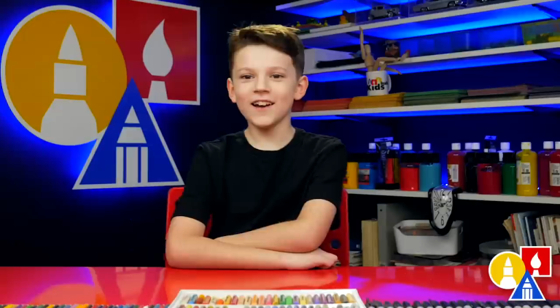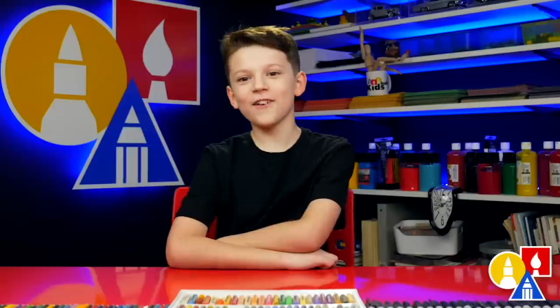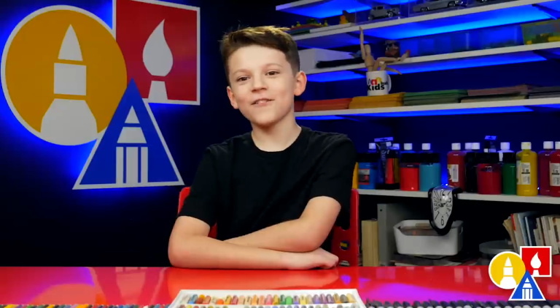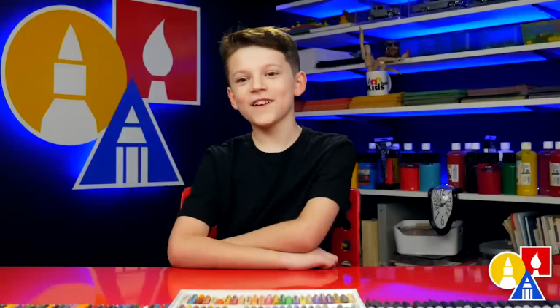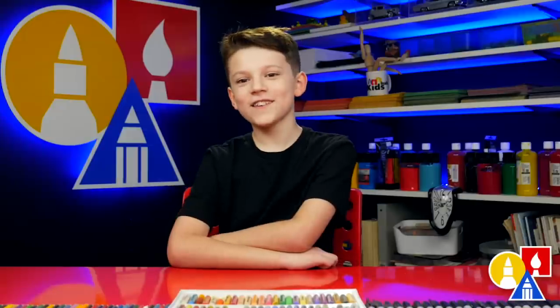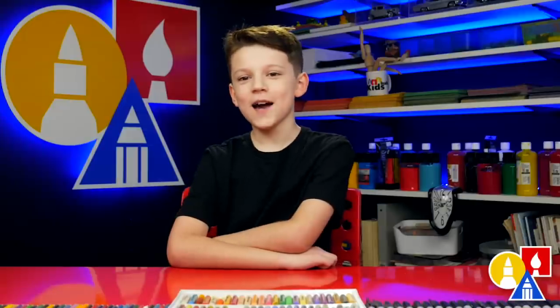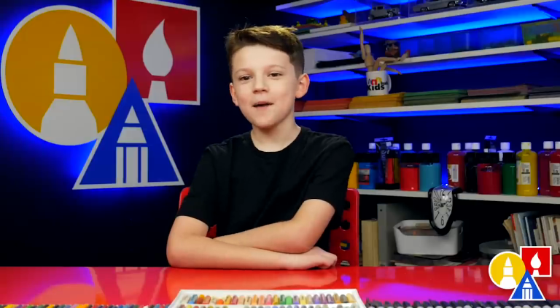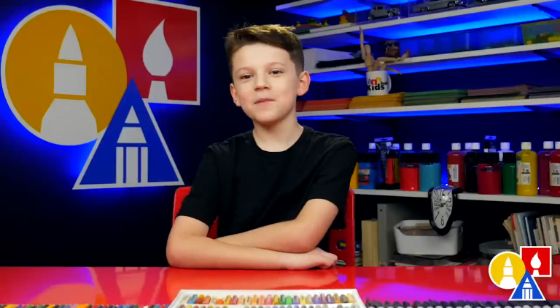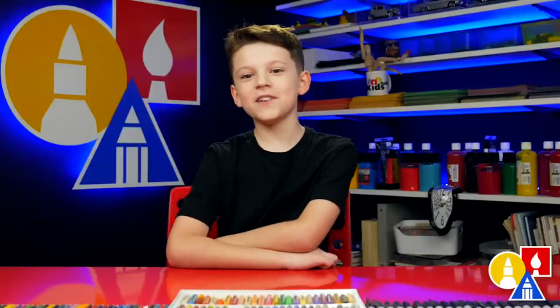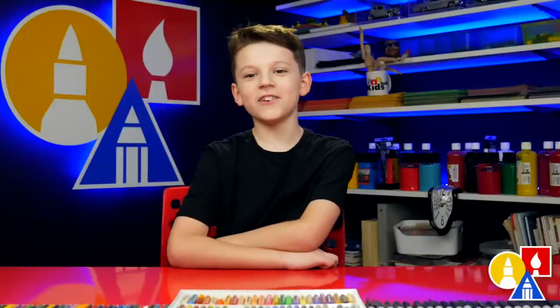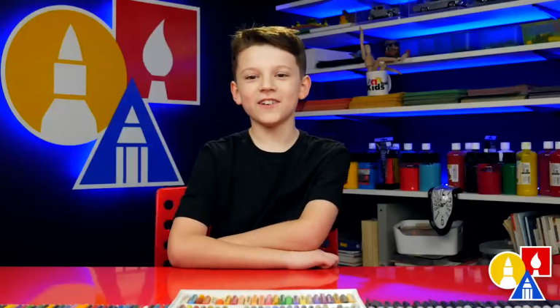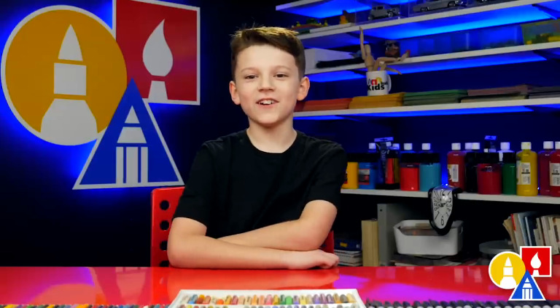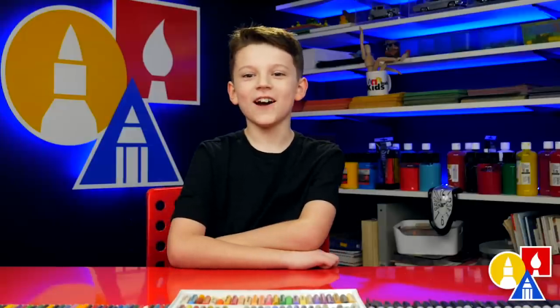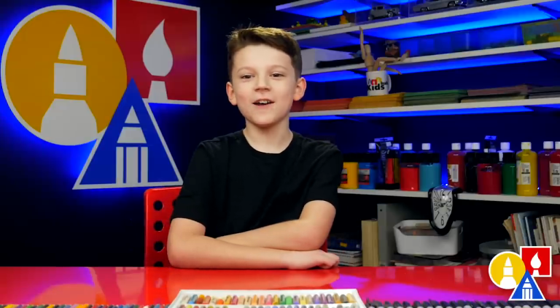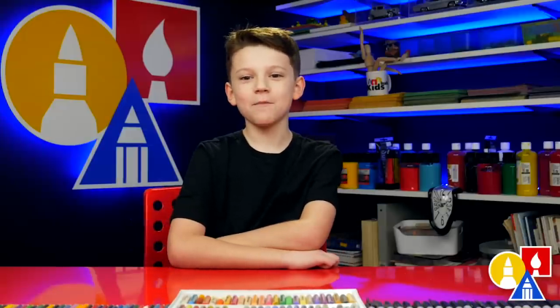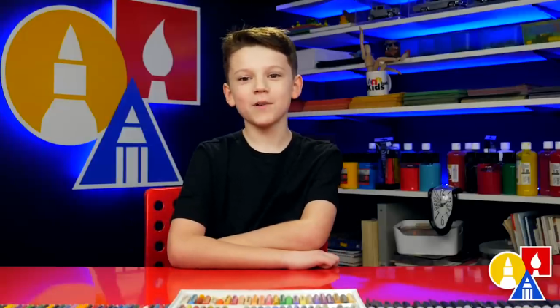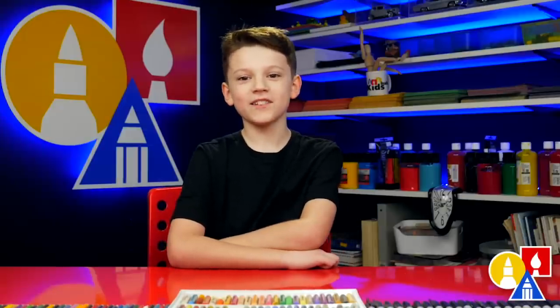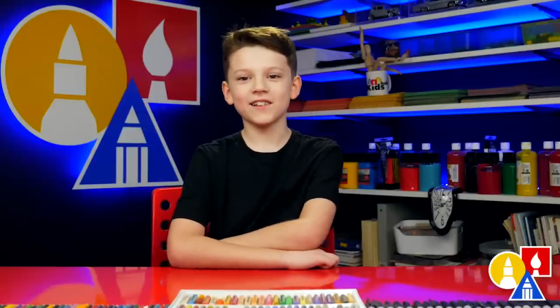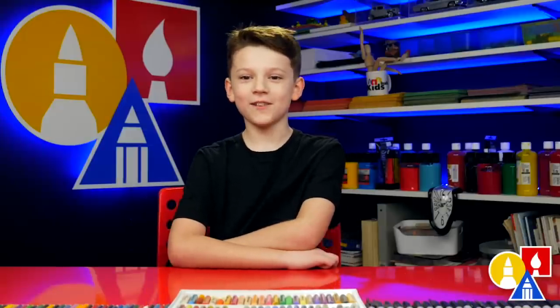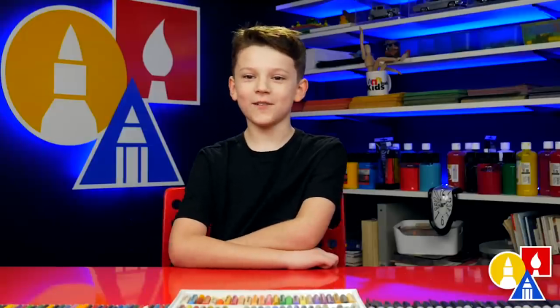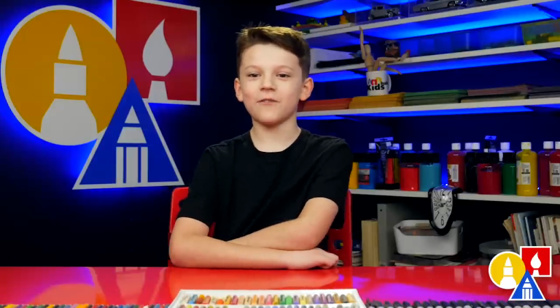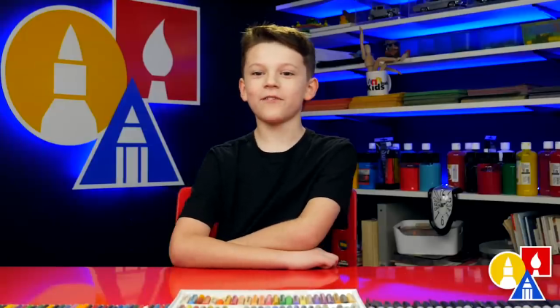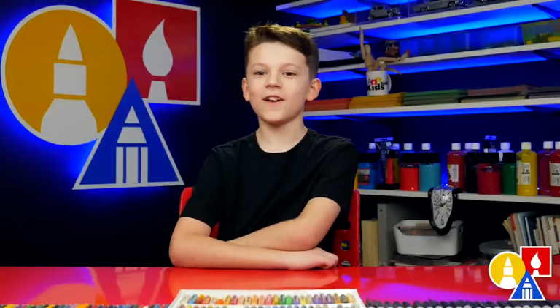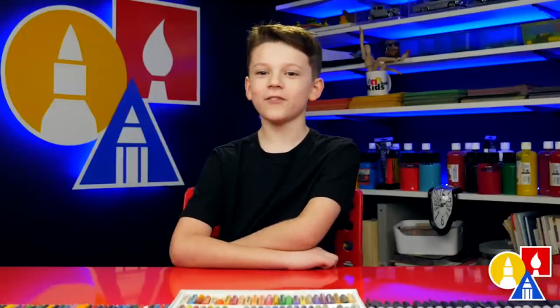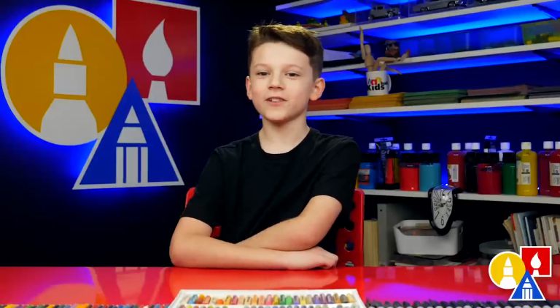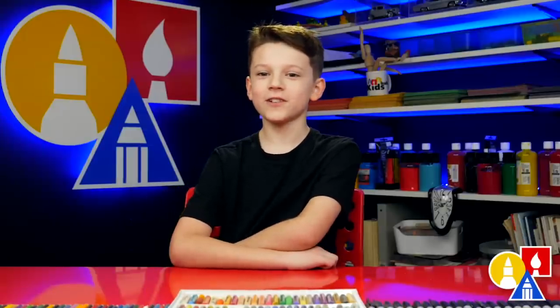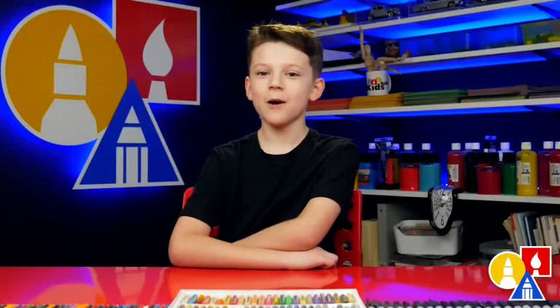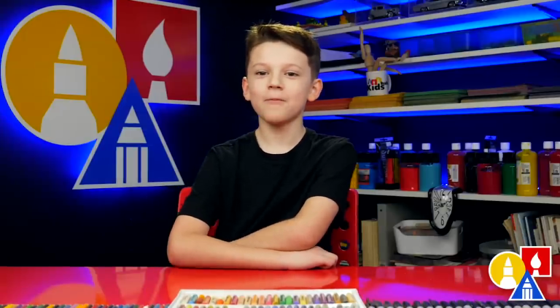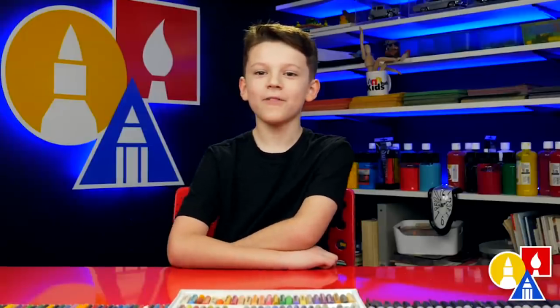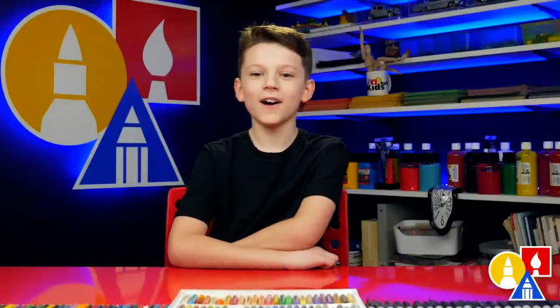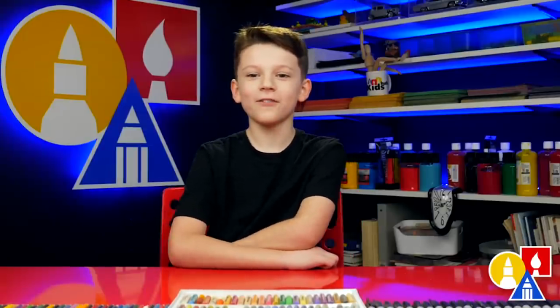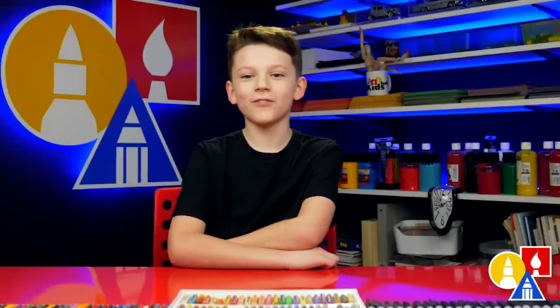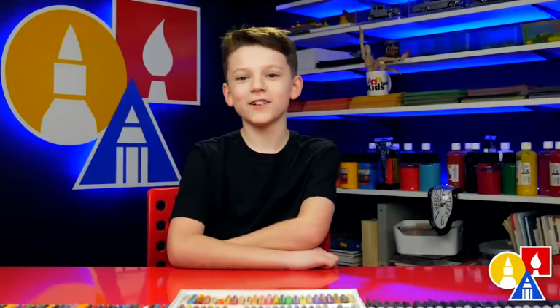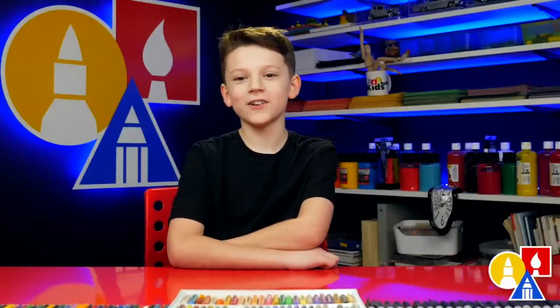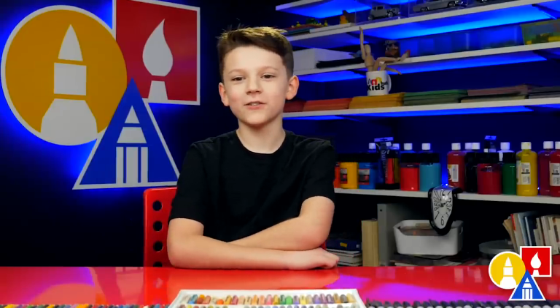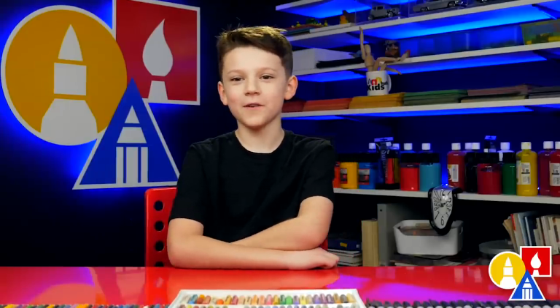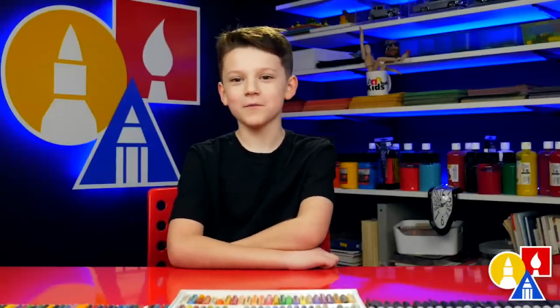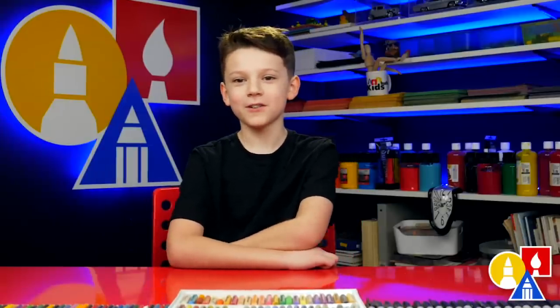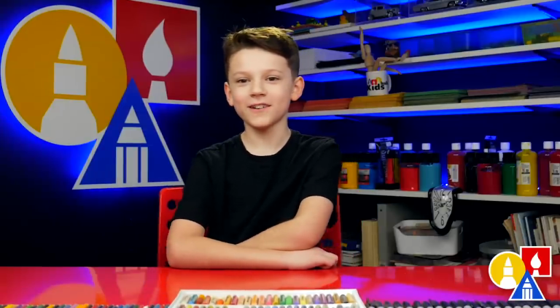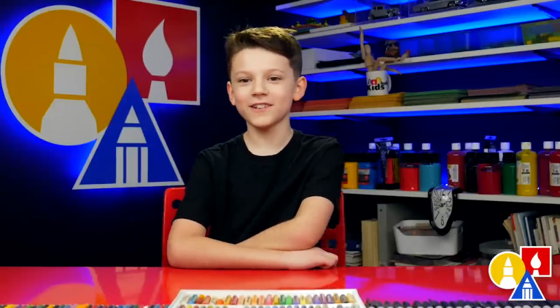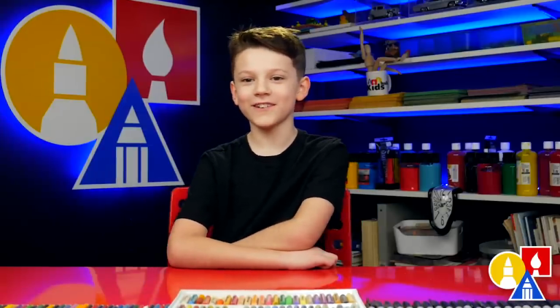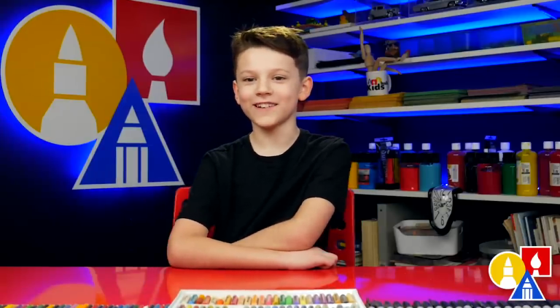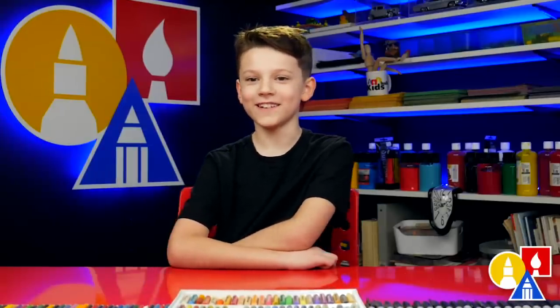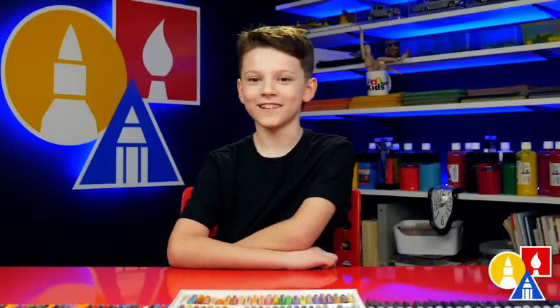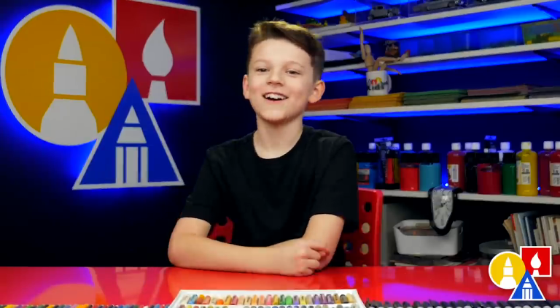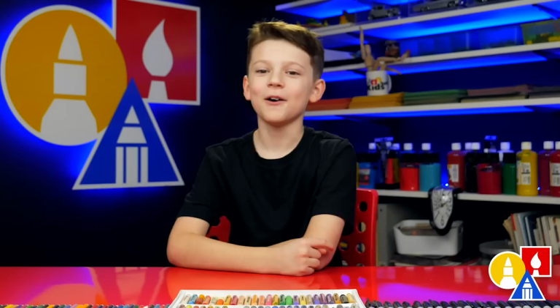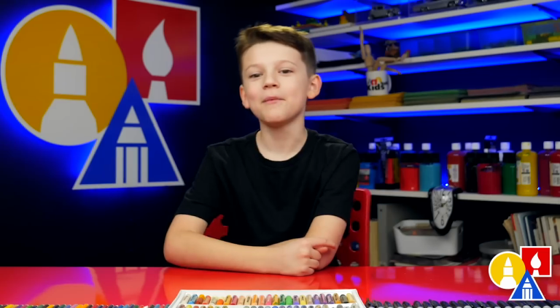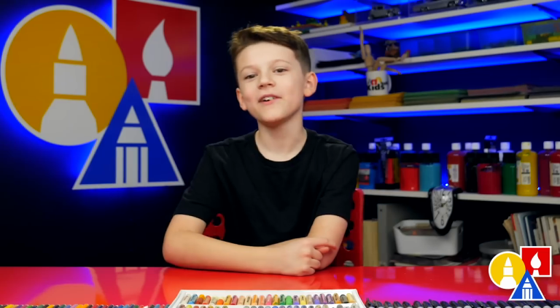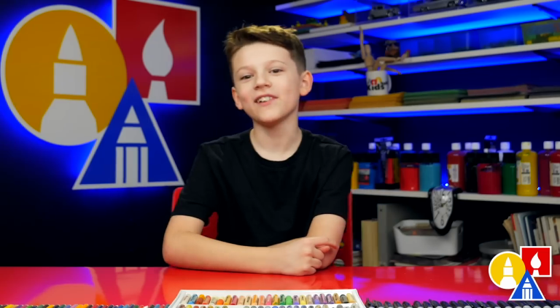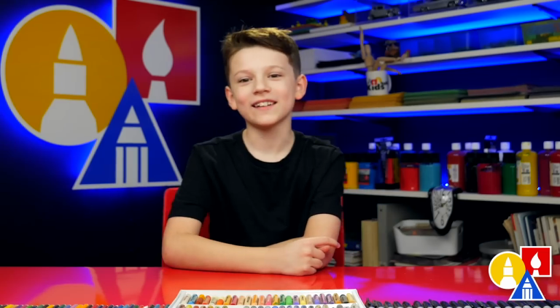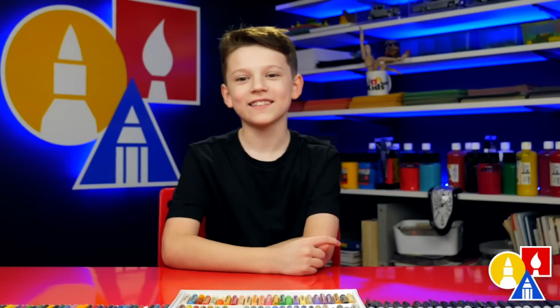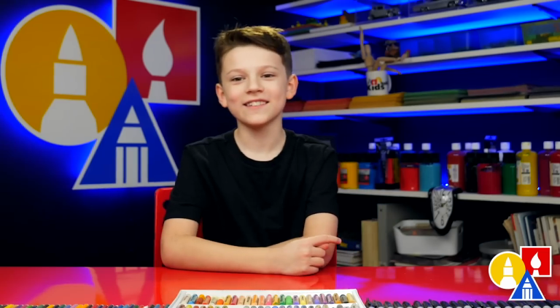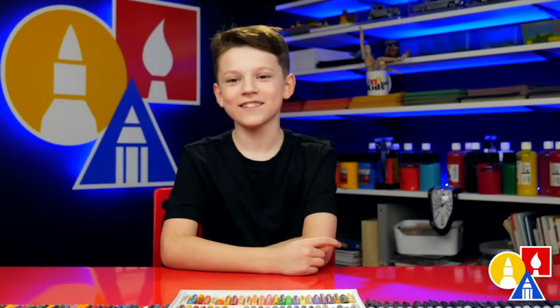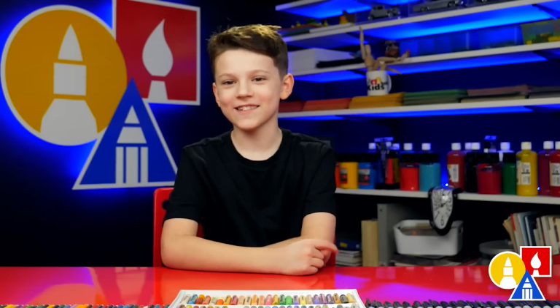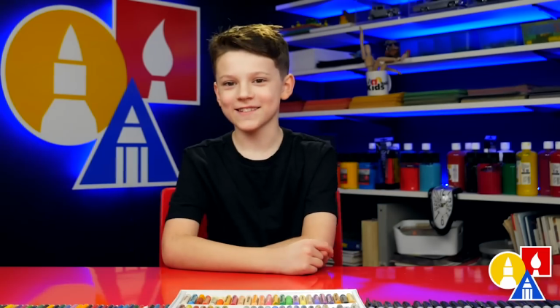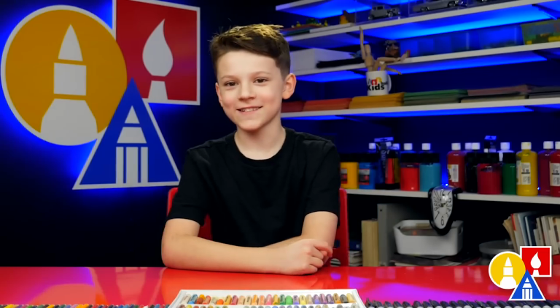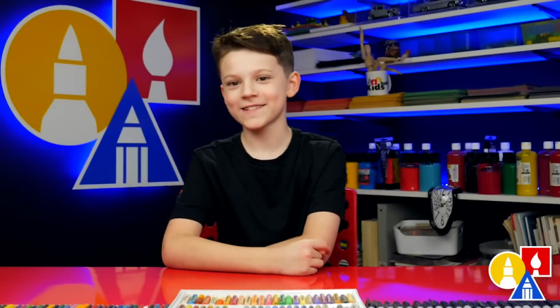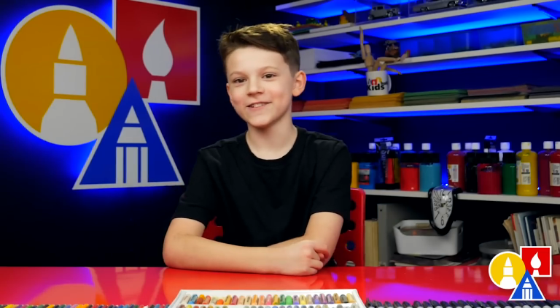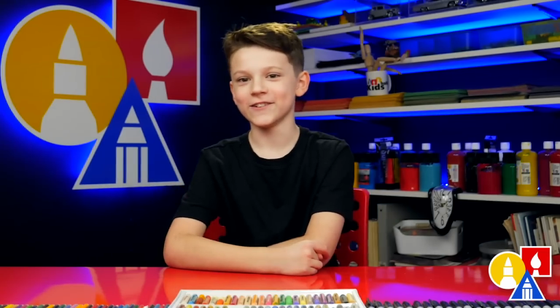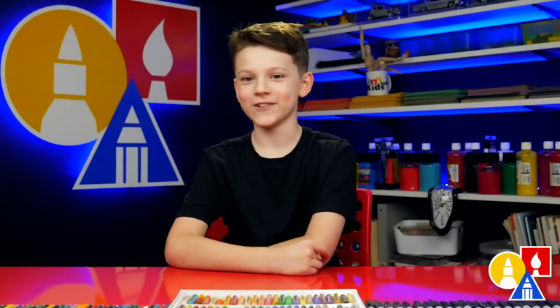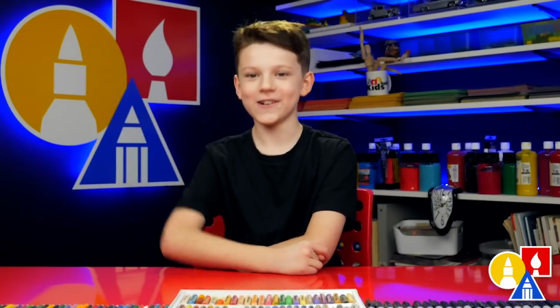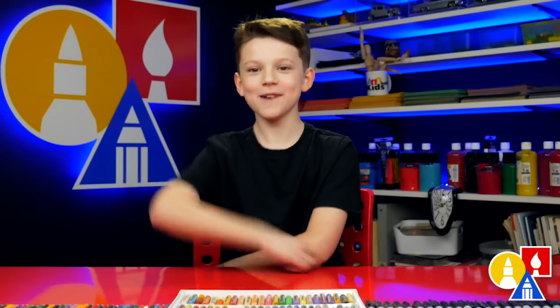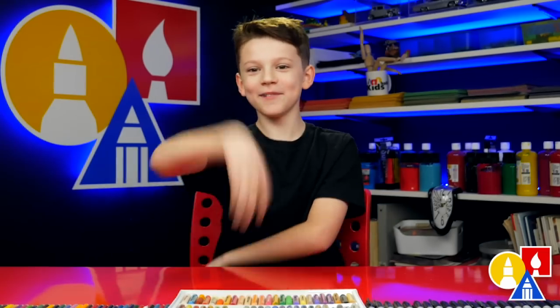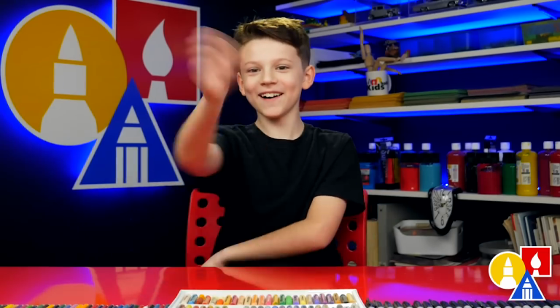Hey friends, Happy New Year! I picked out my favorite top five videos from 2020. I hope you like these lessons too. Goodbye!